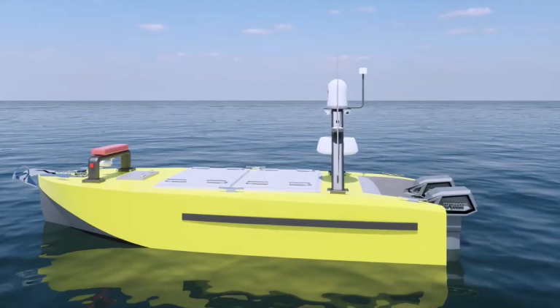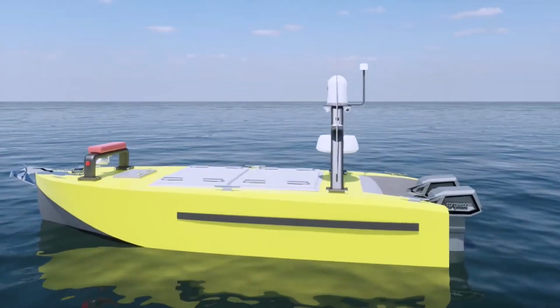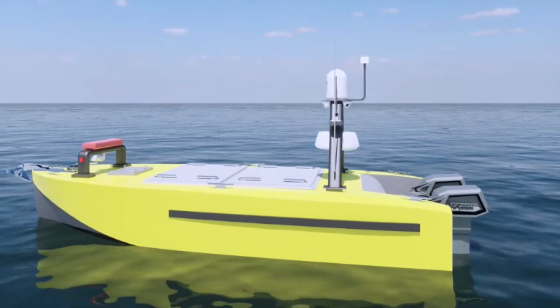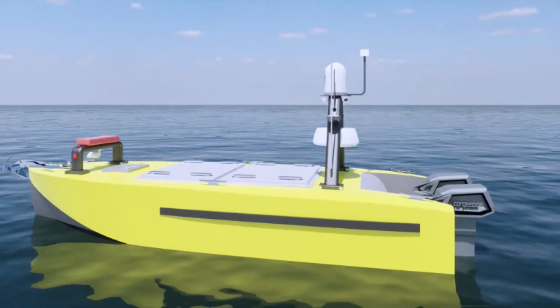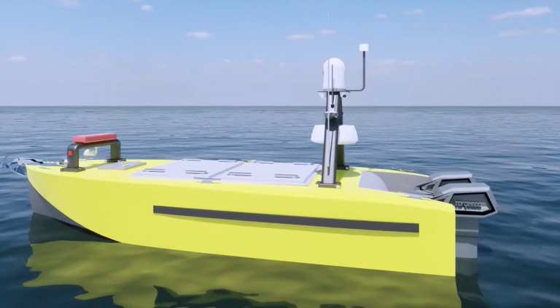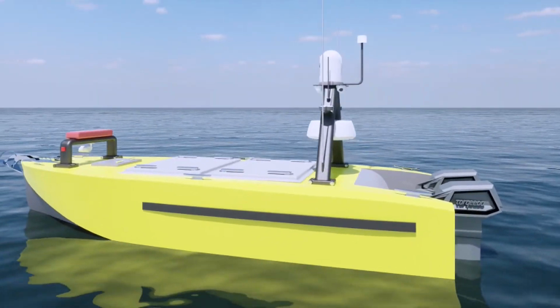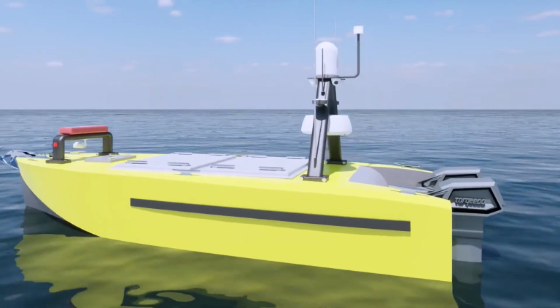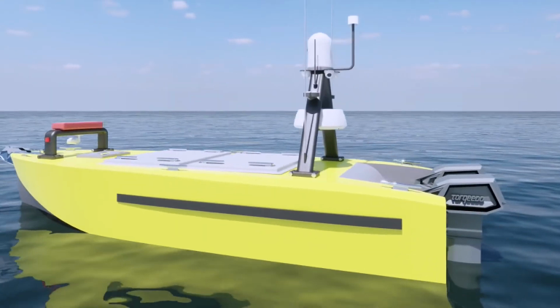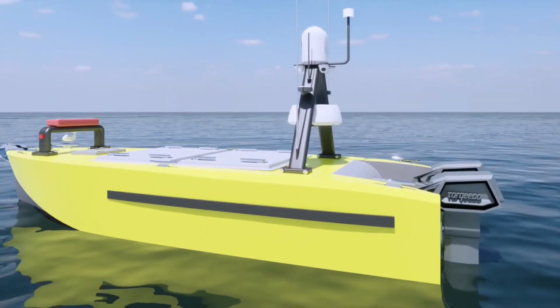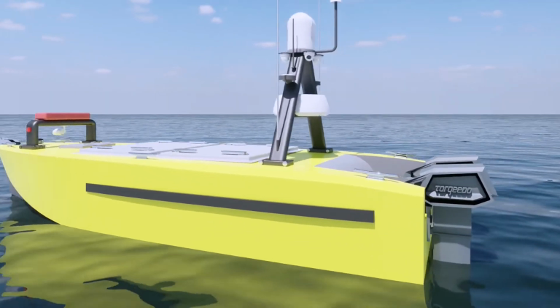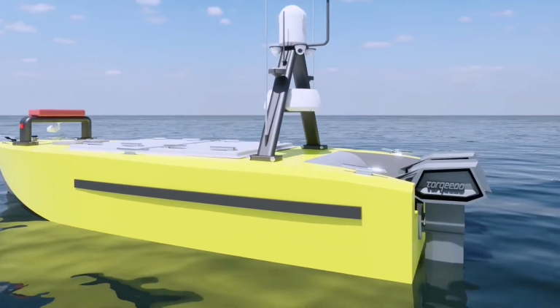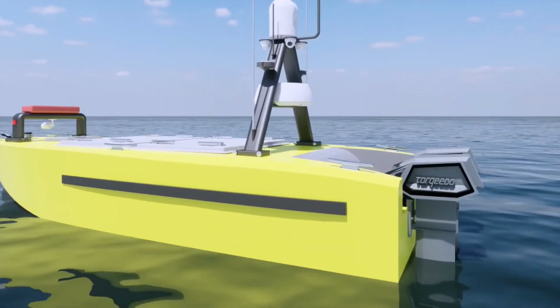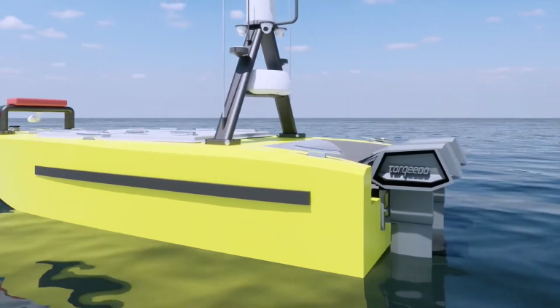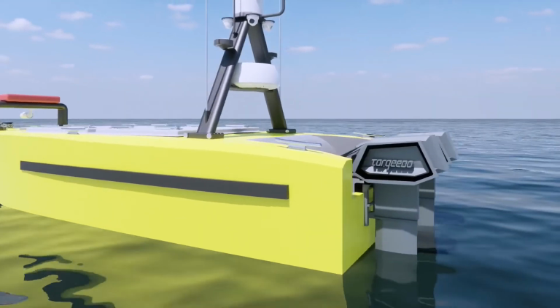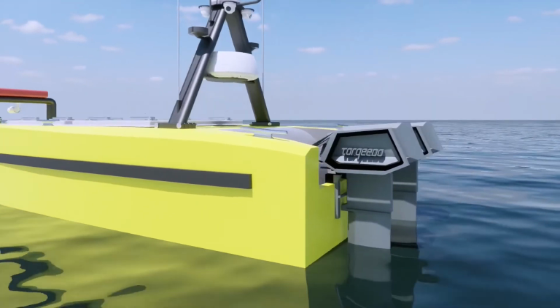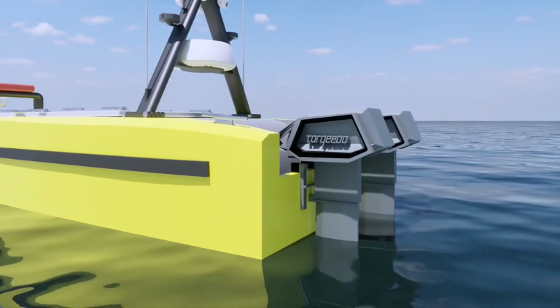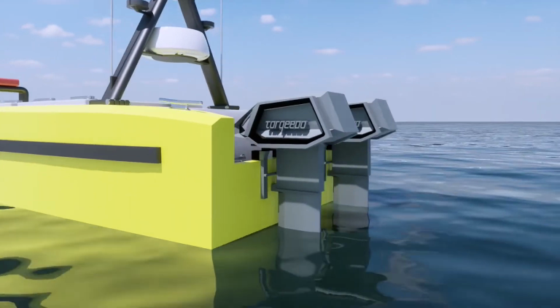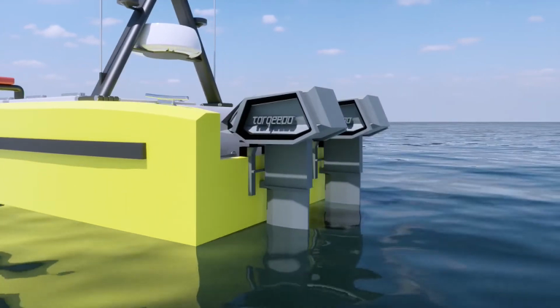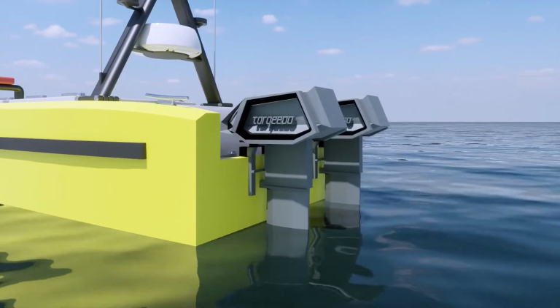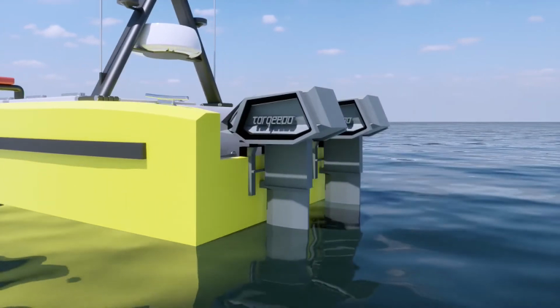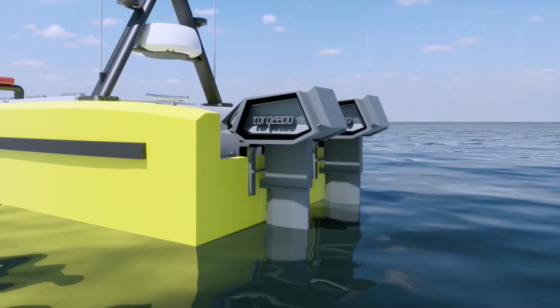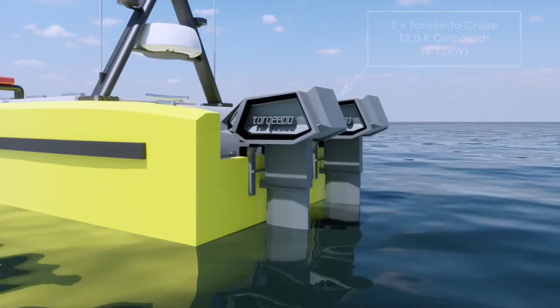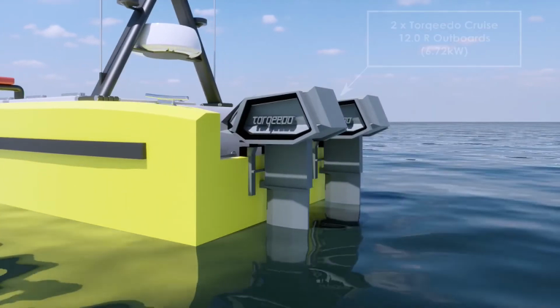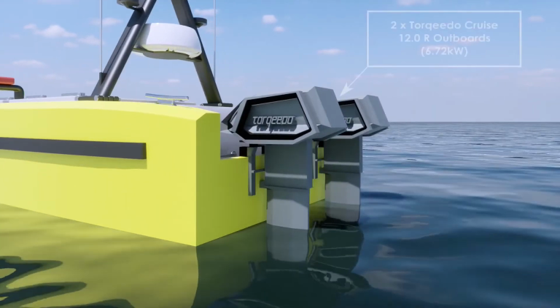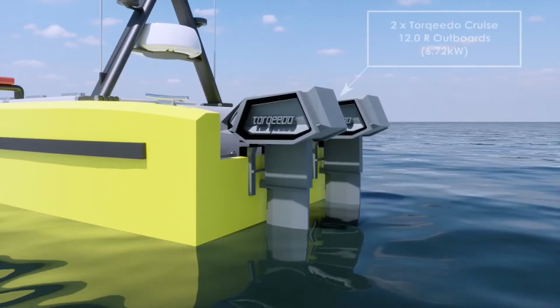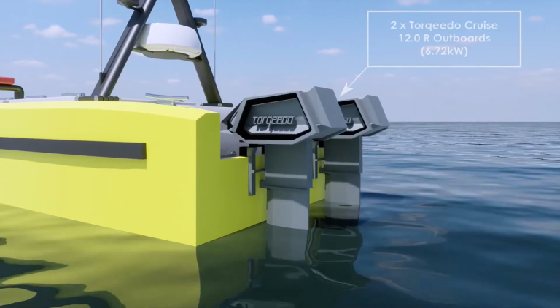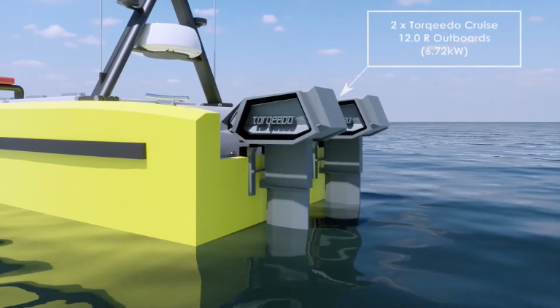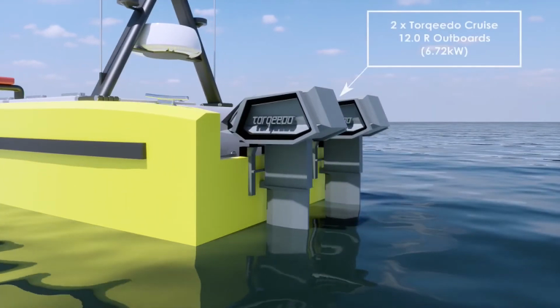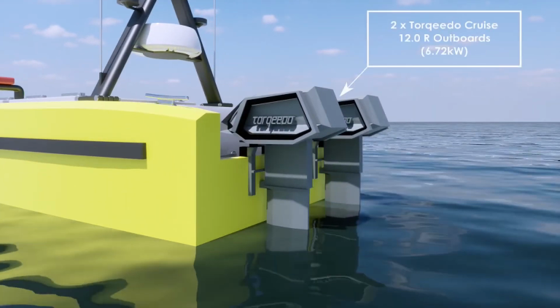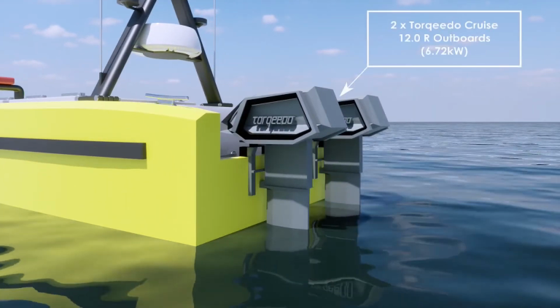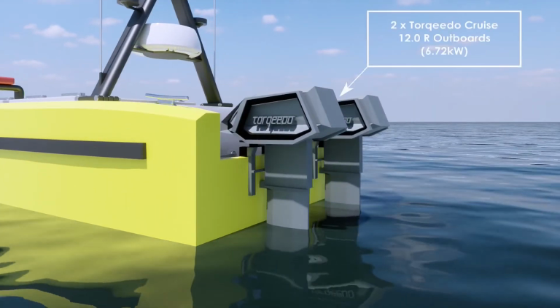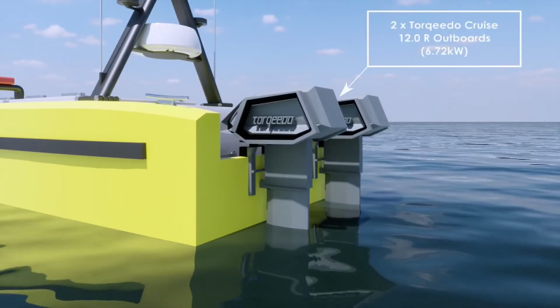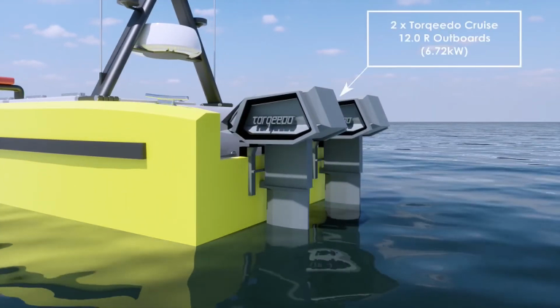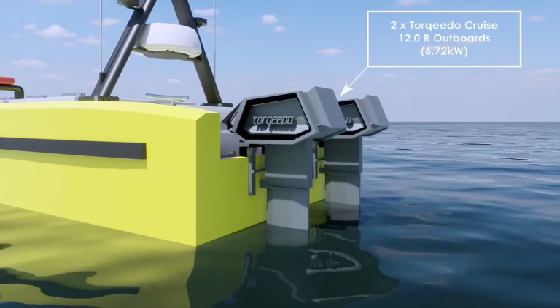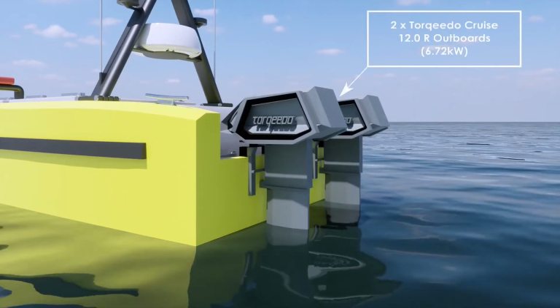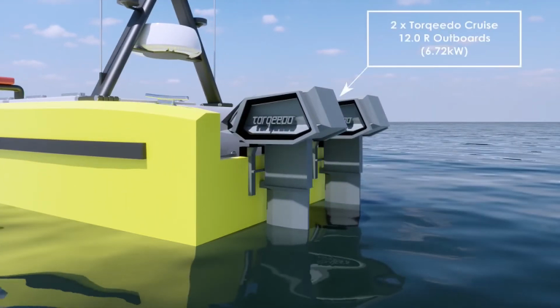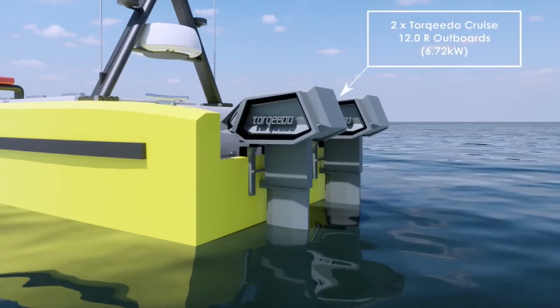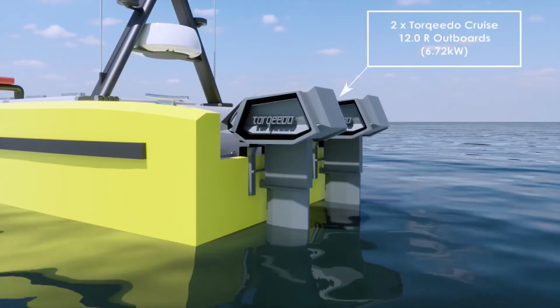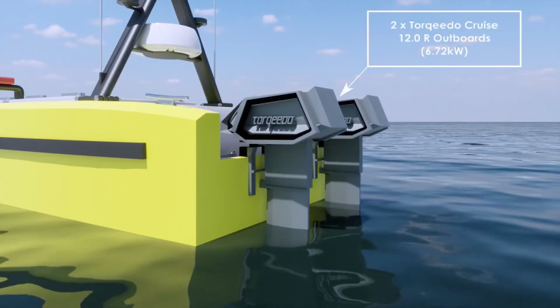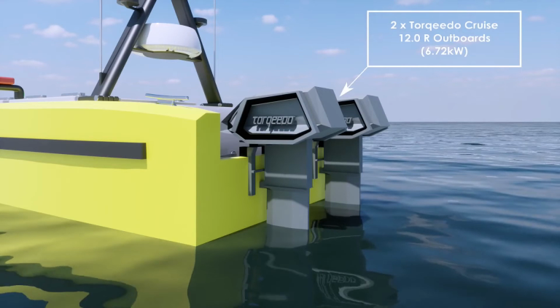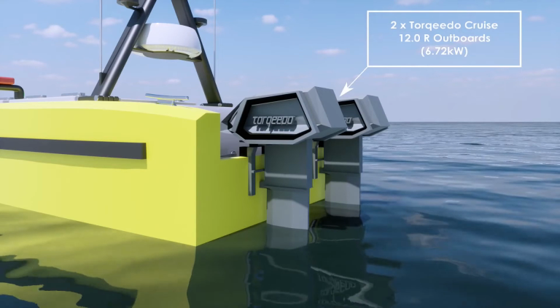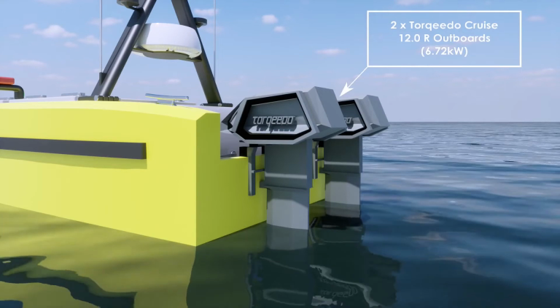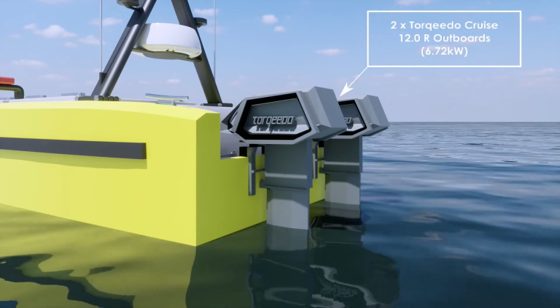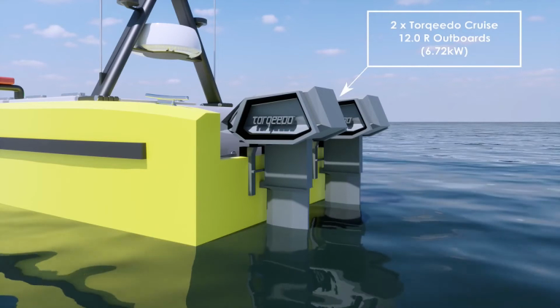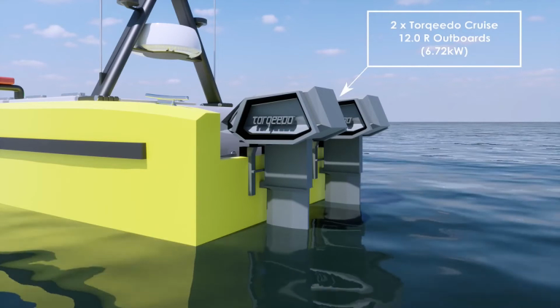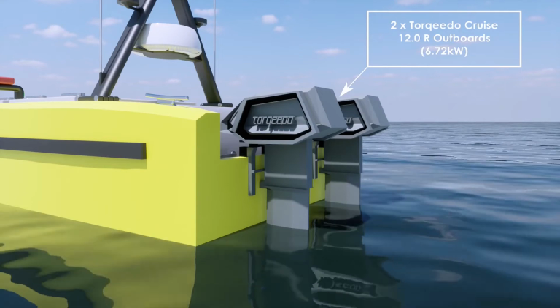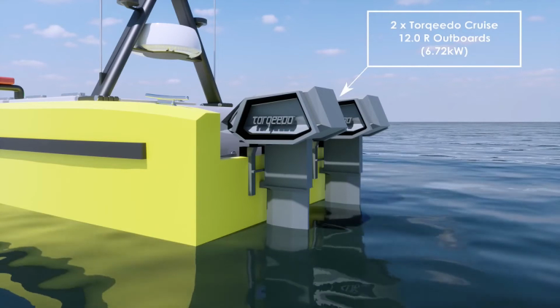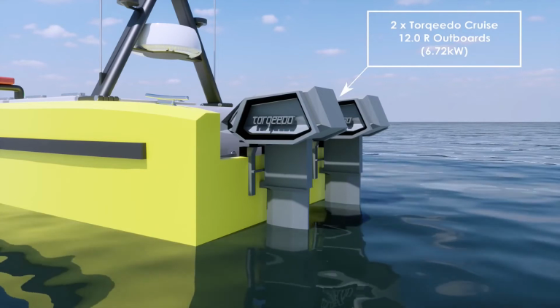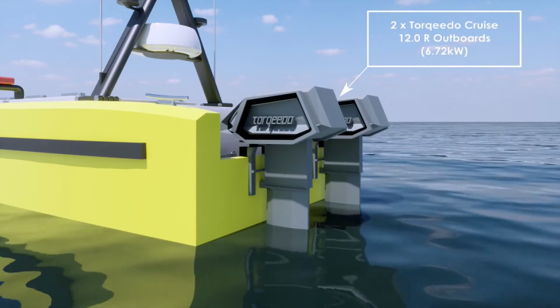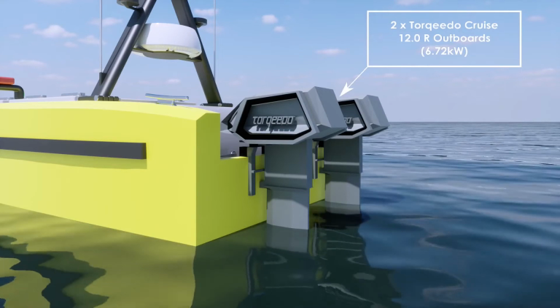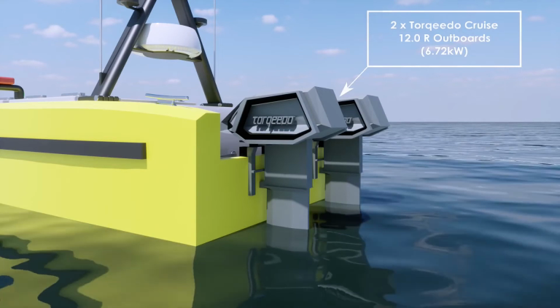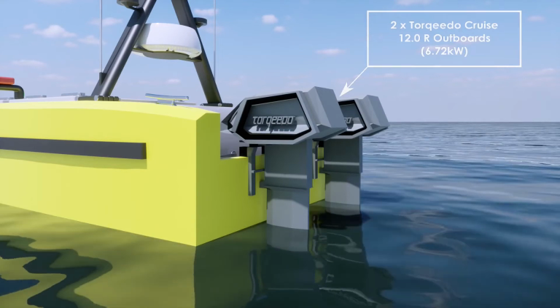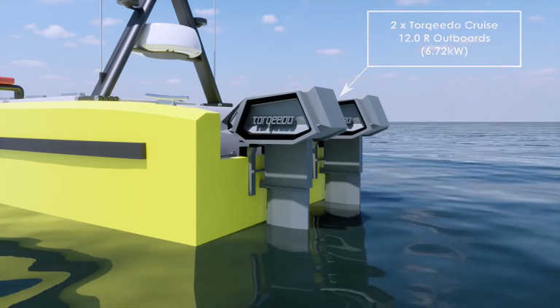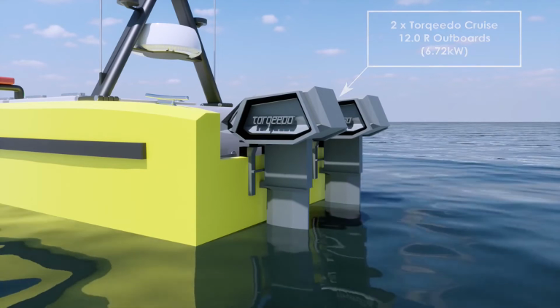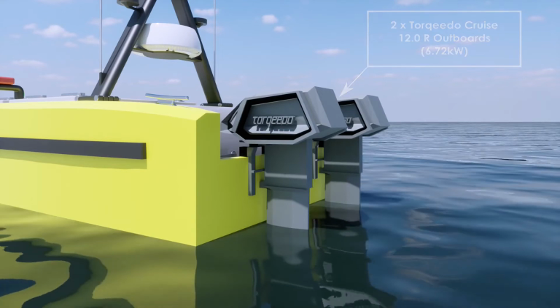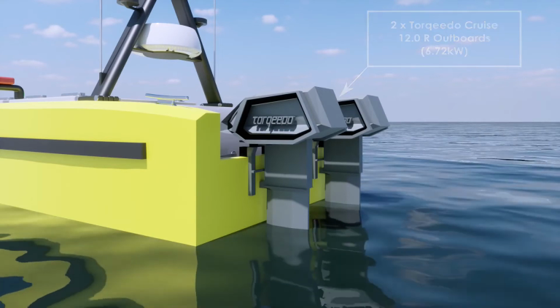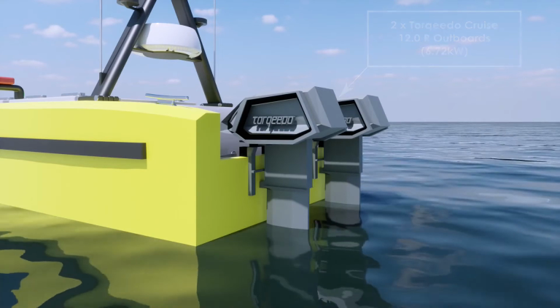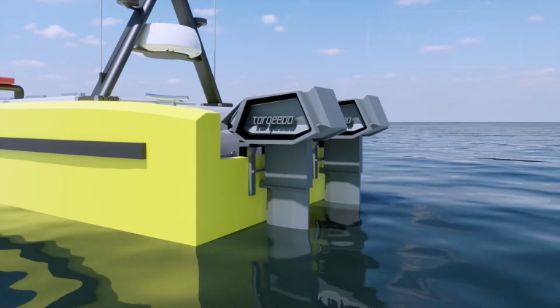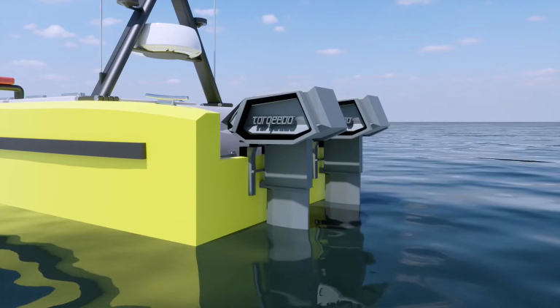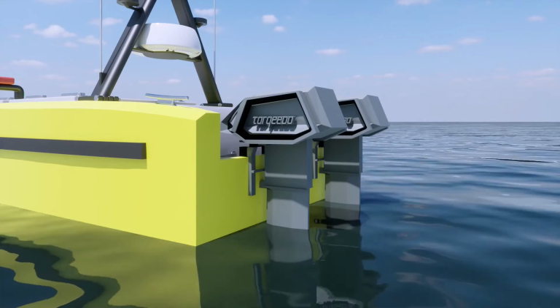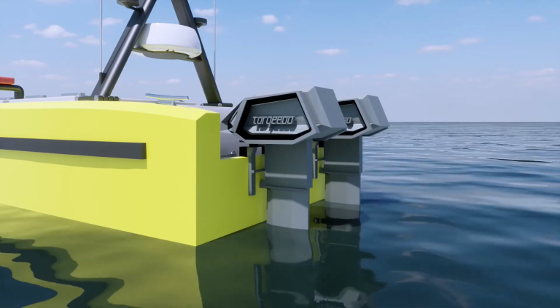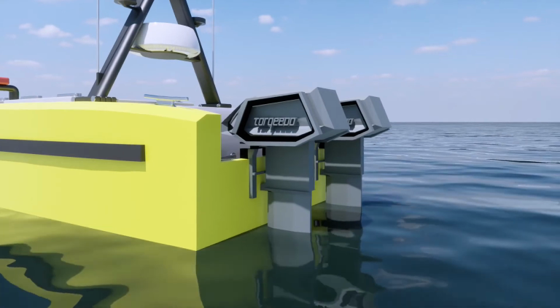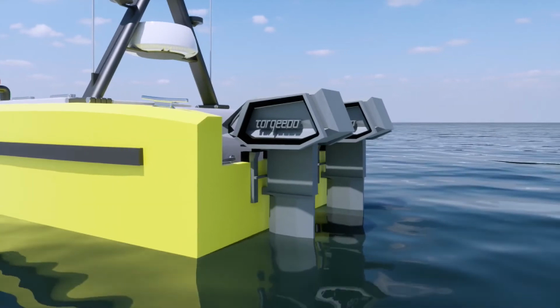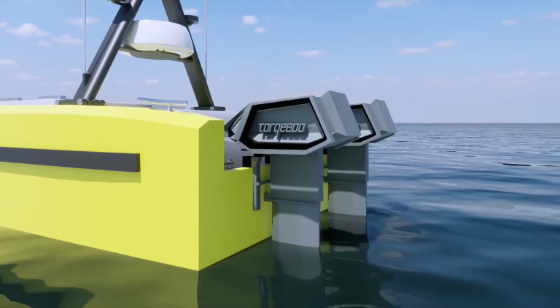Electric outboards propel Hydra 1 to a top speed of 7.5 knots, while producing zero carbon emissions during operation.